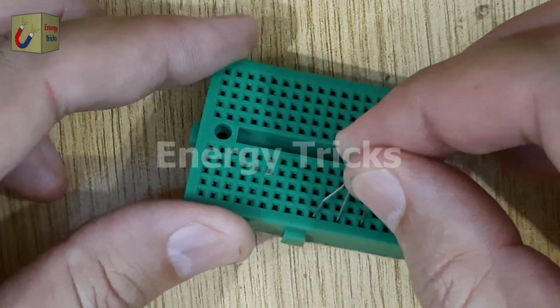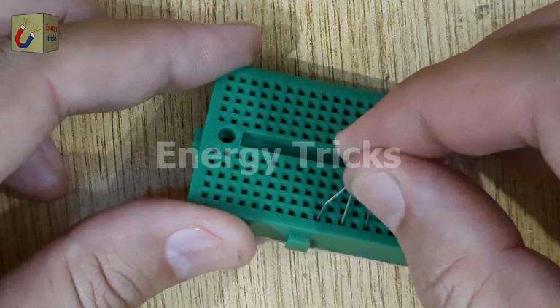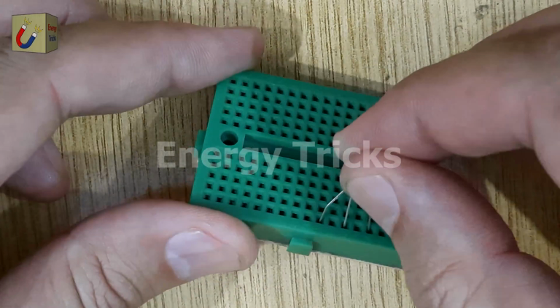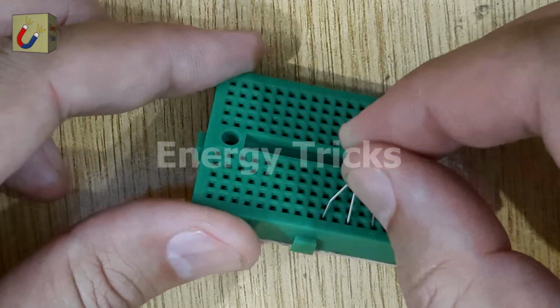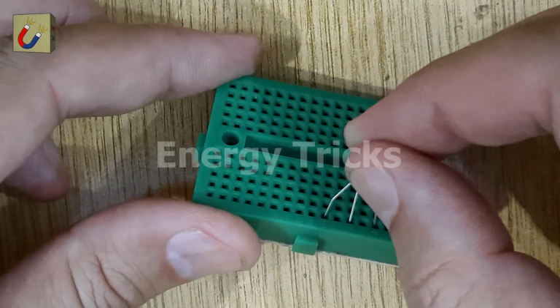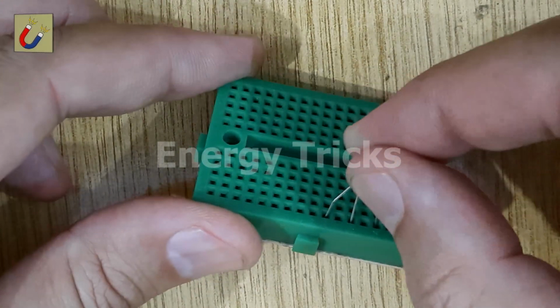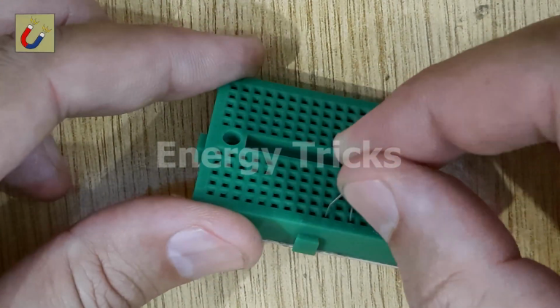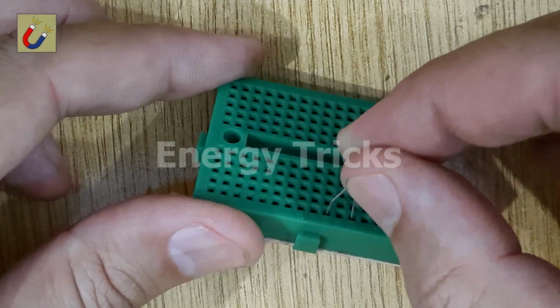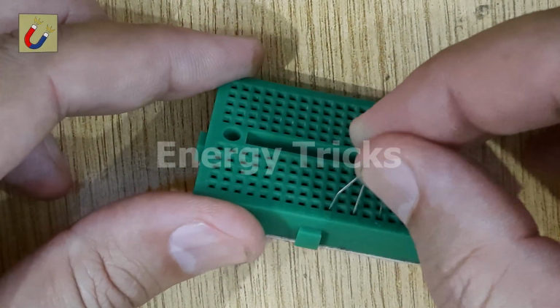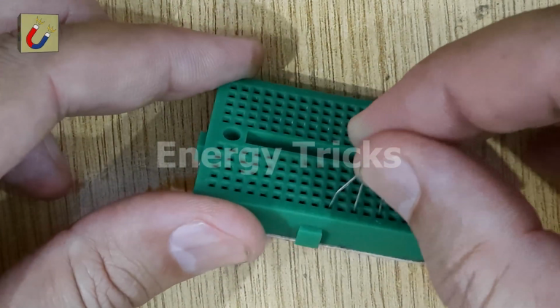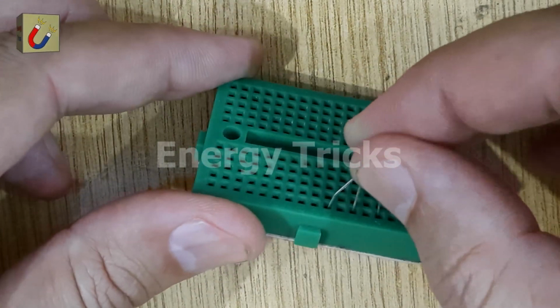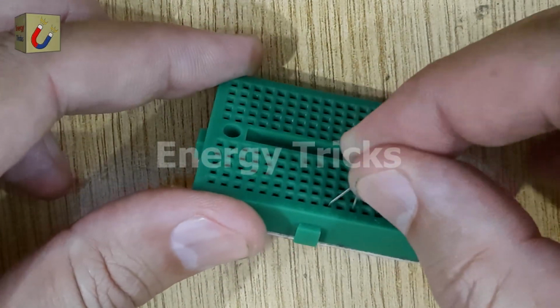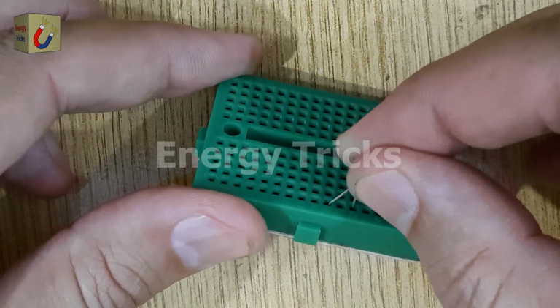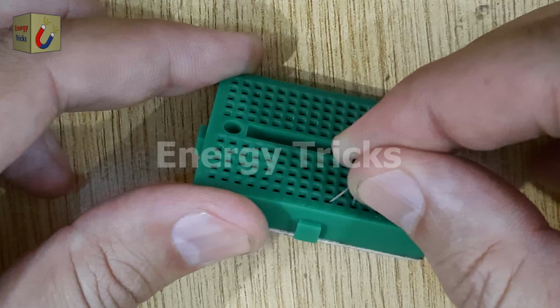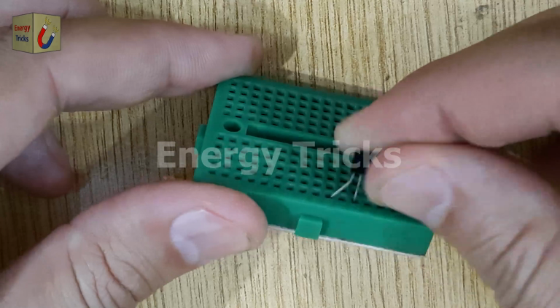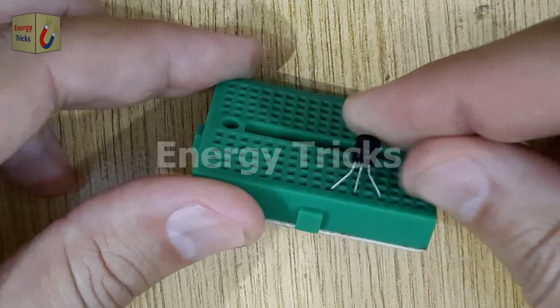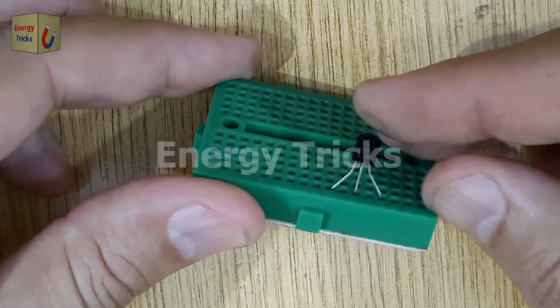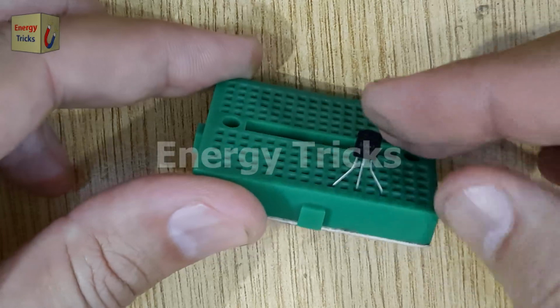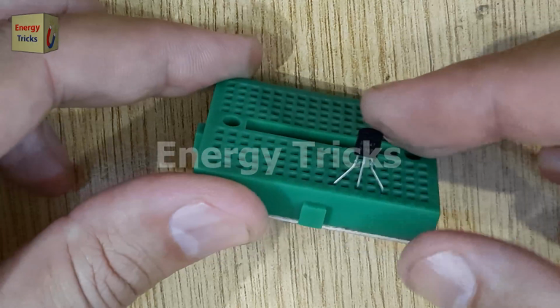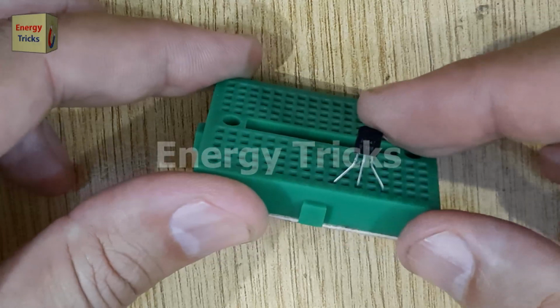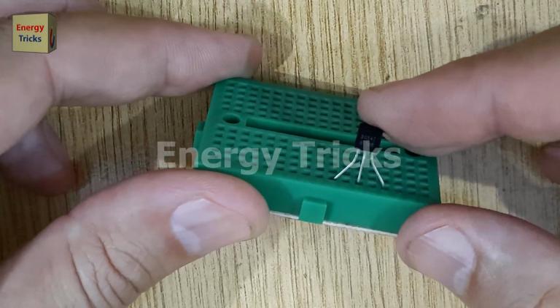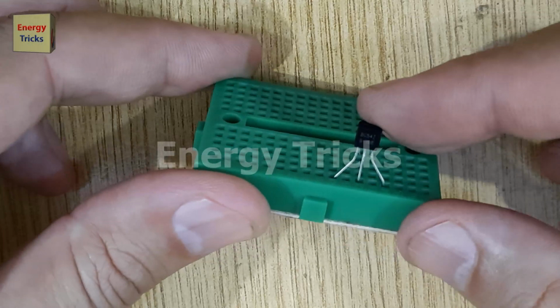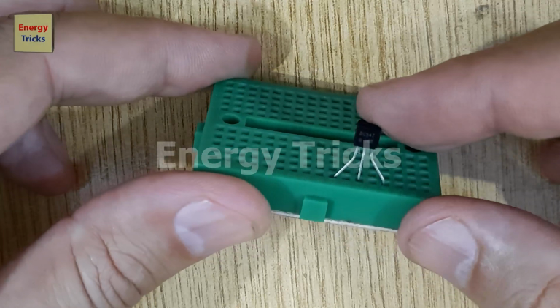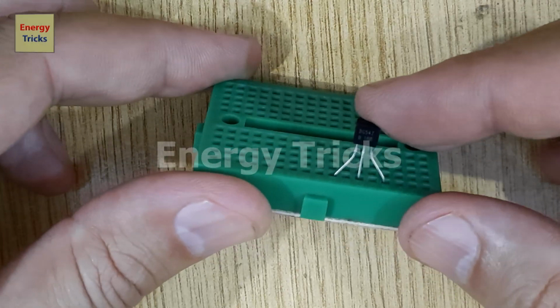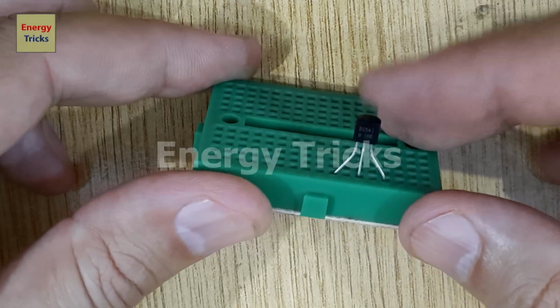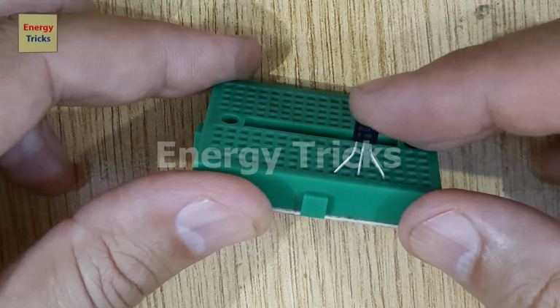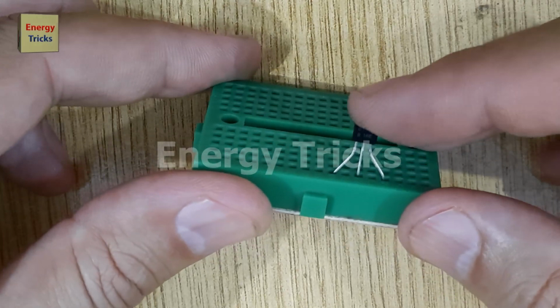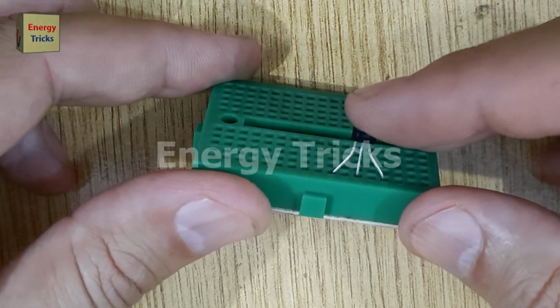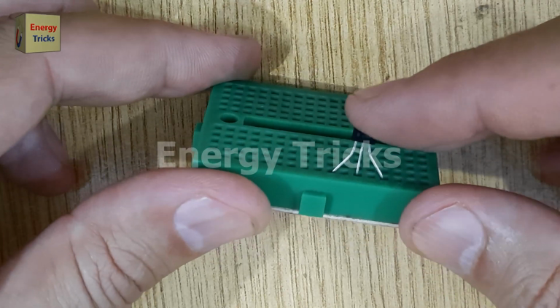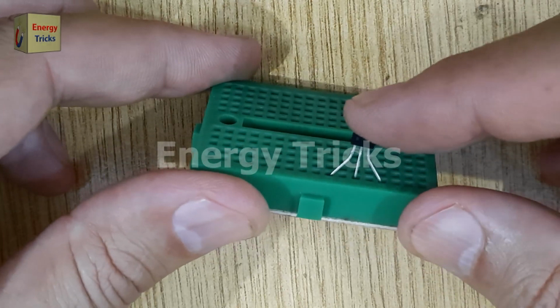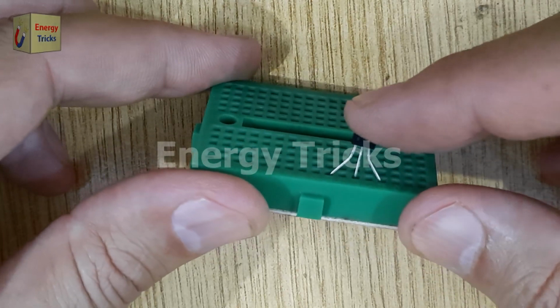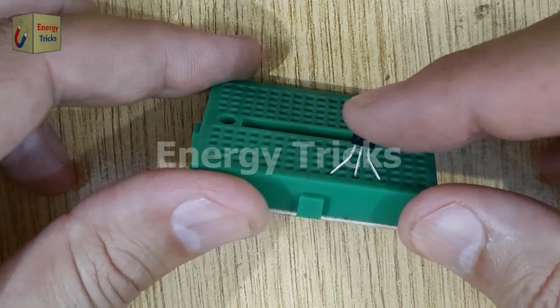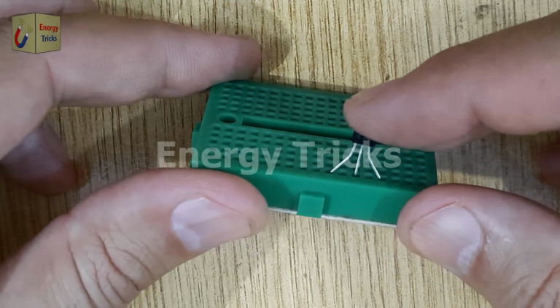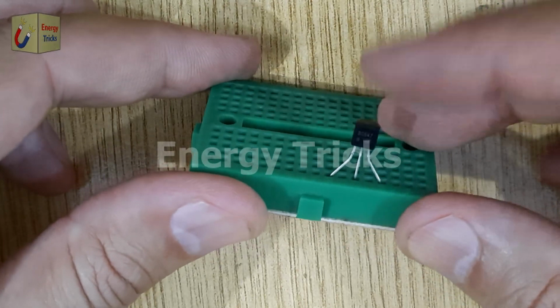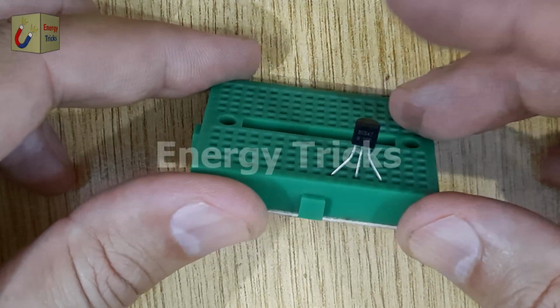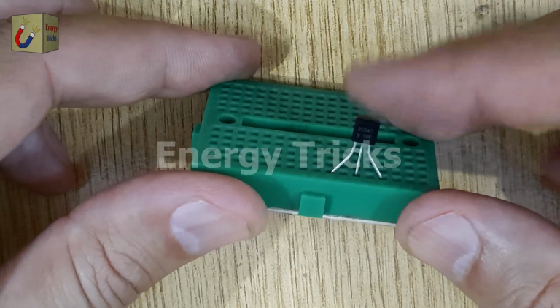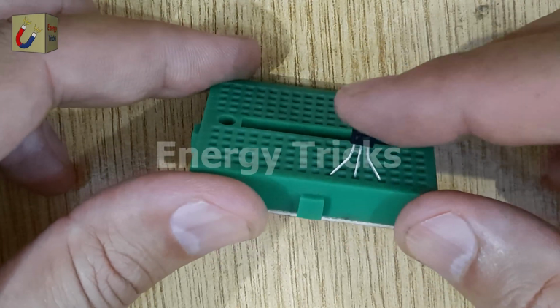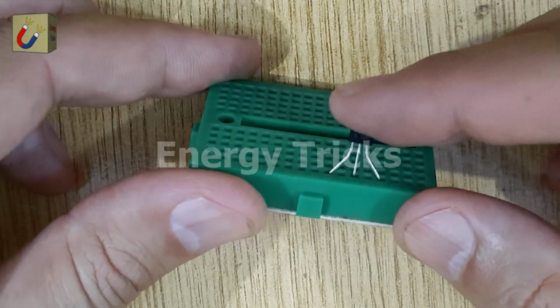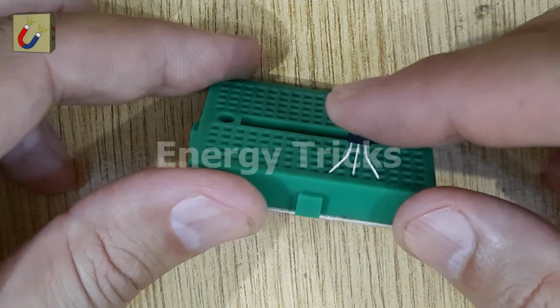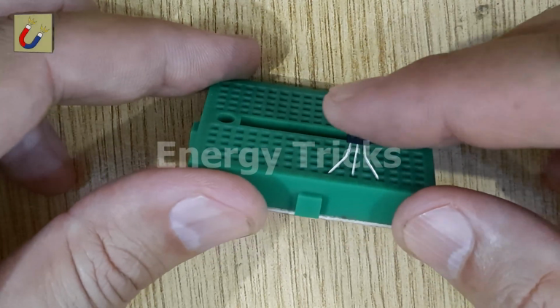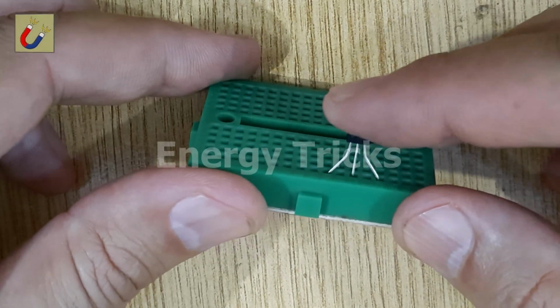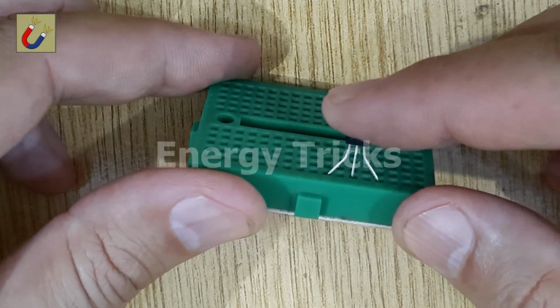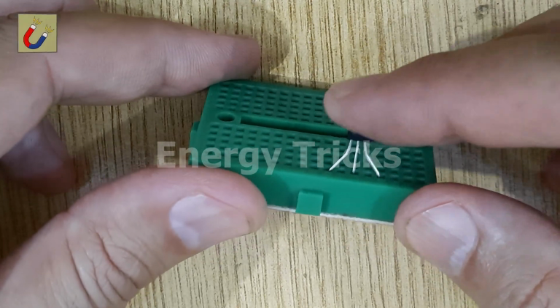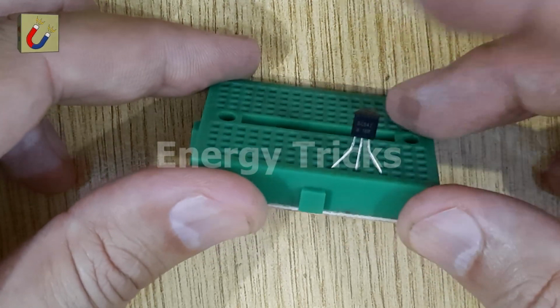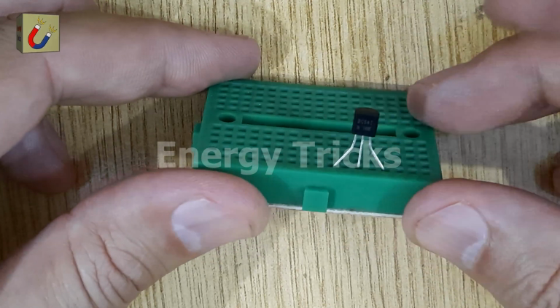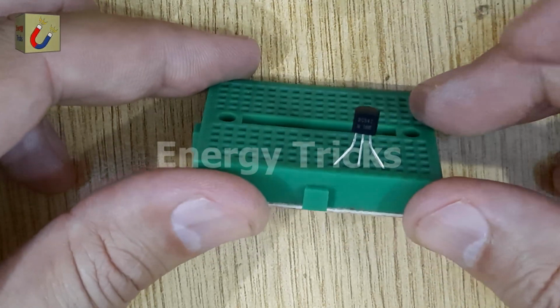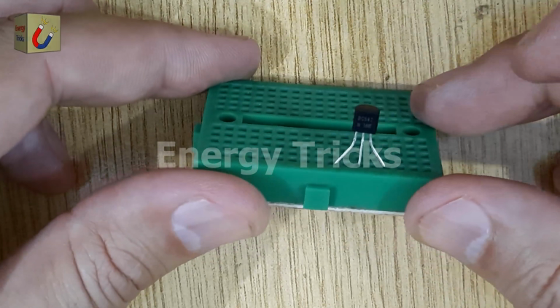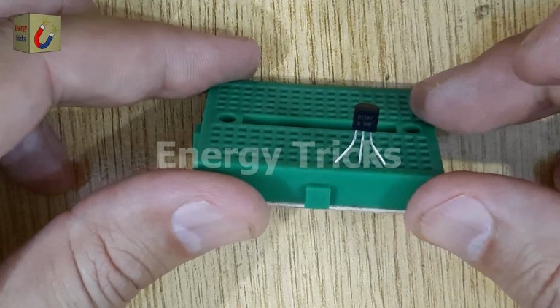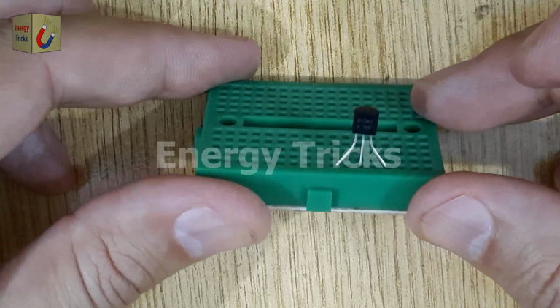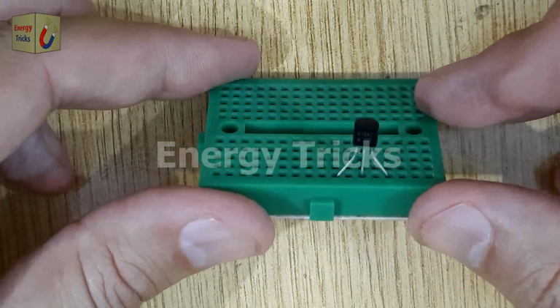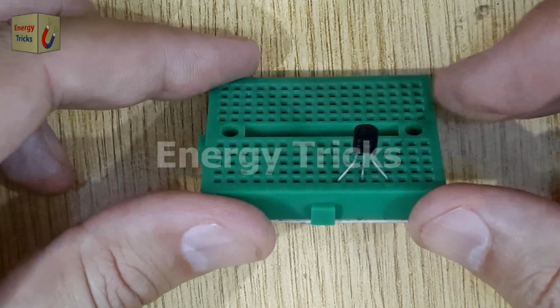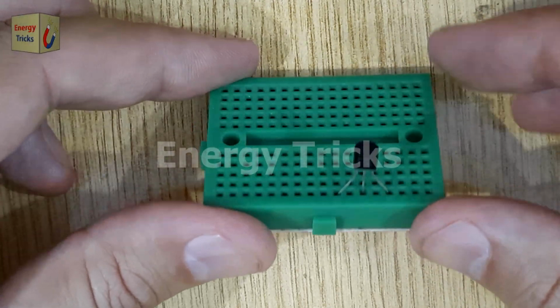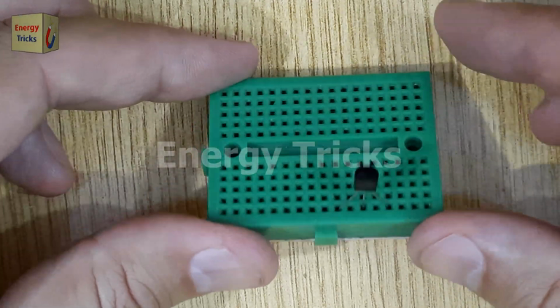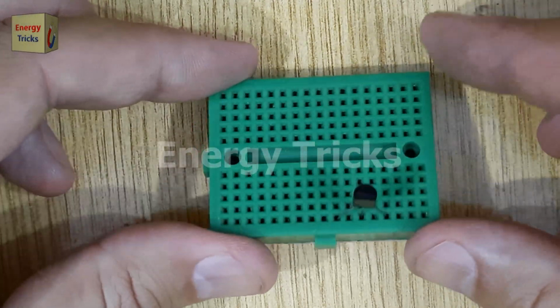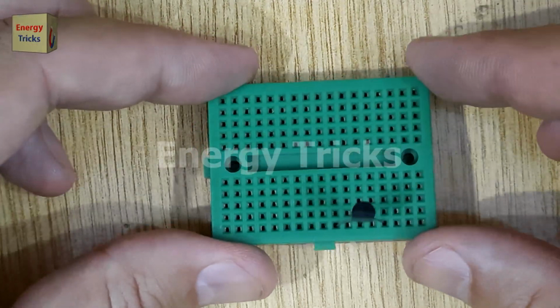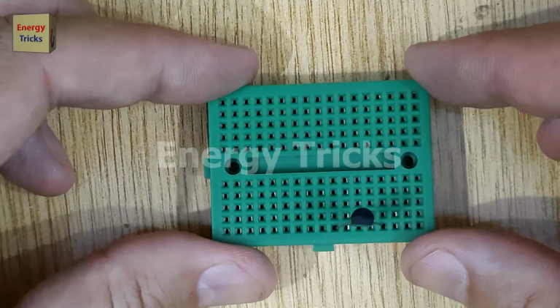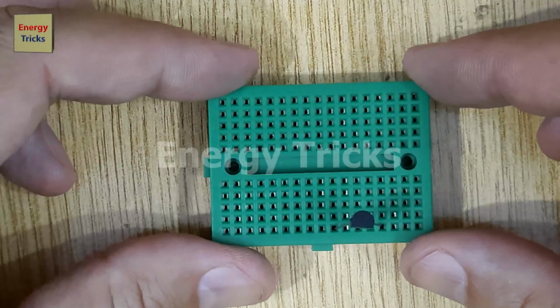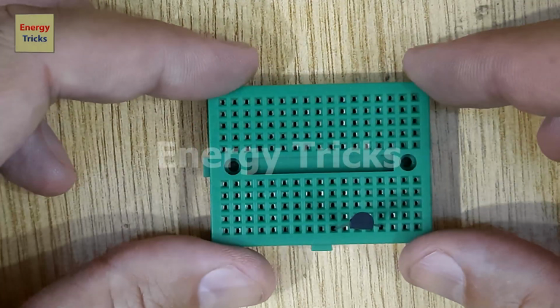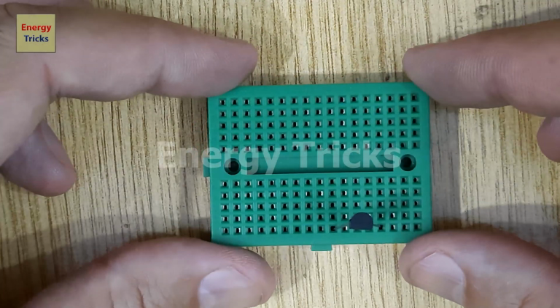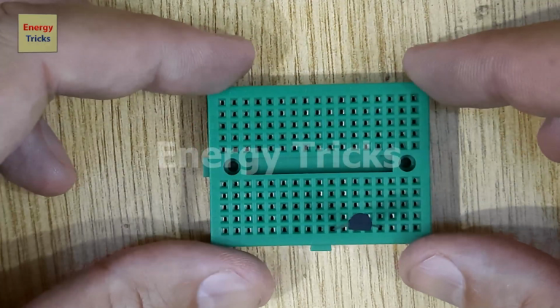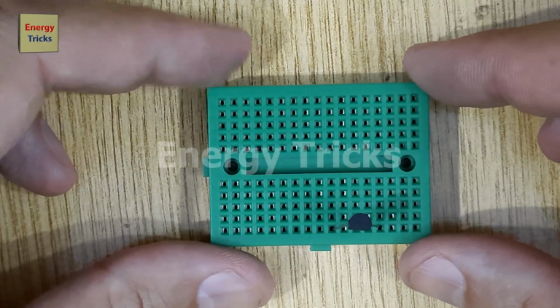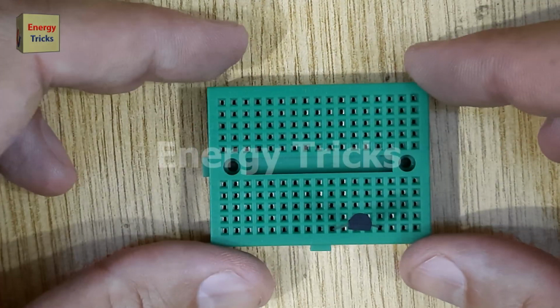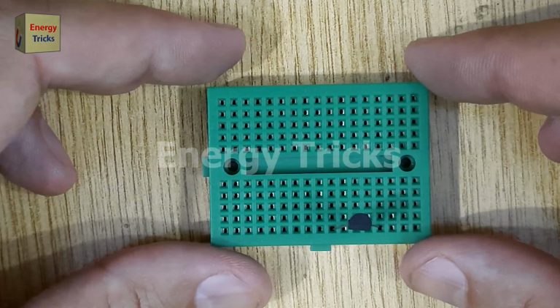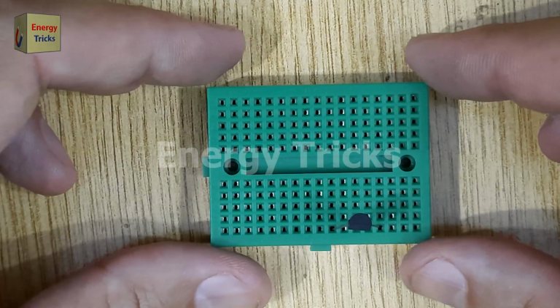Insert the transistor carefully into the breadboard, making sure the pins are placed correctly — emitter, base, and collector.